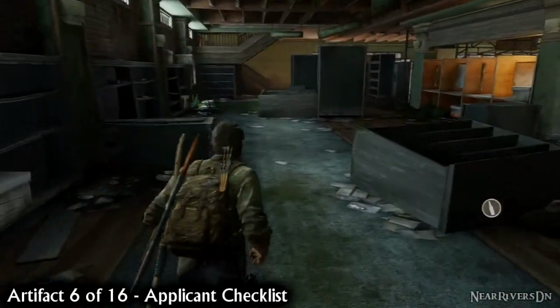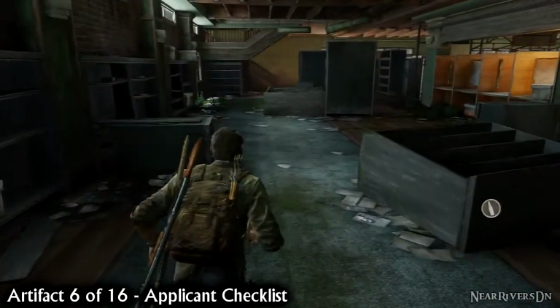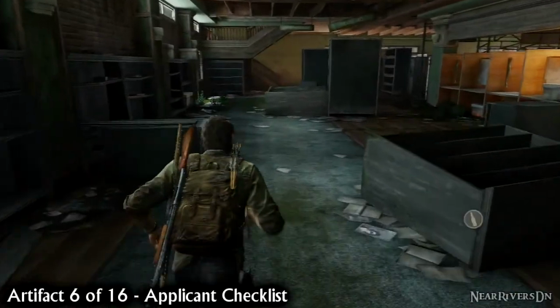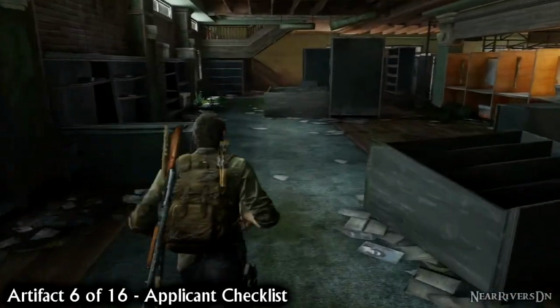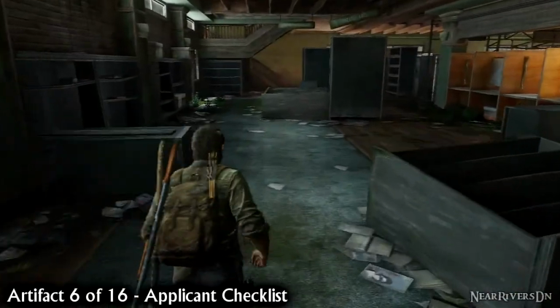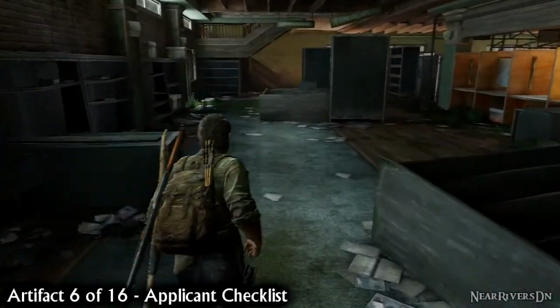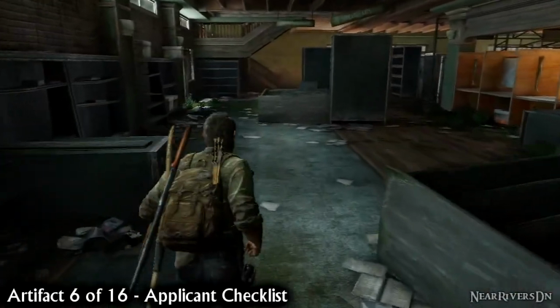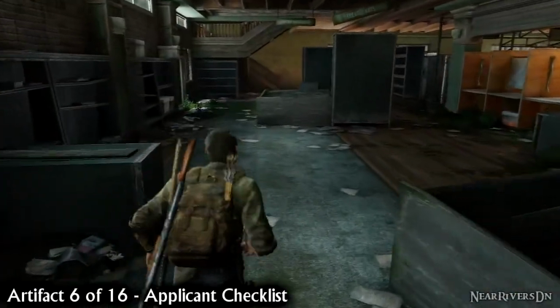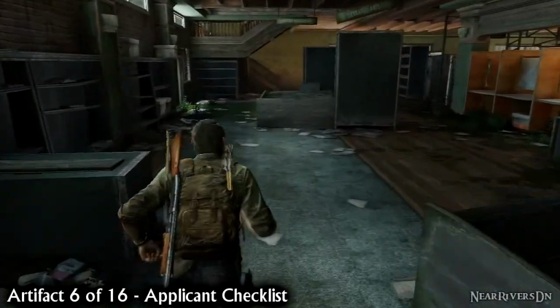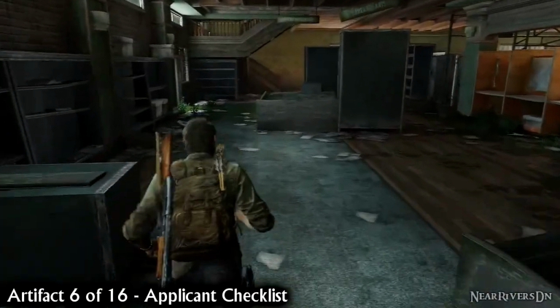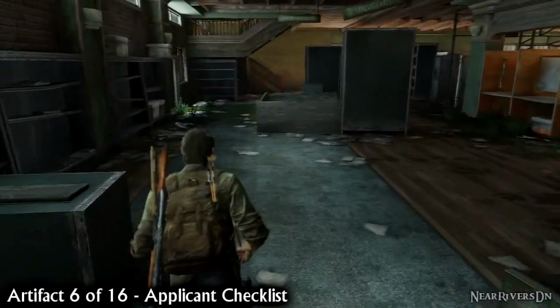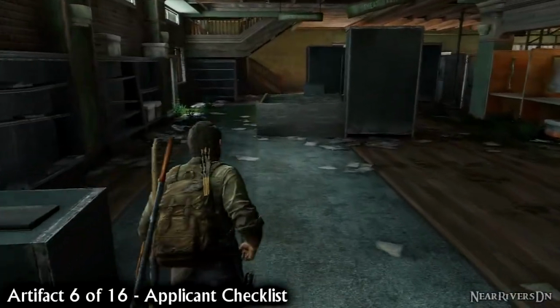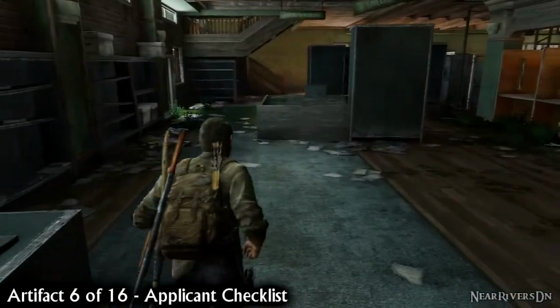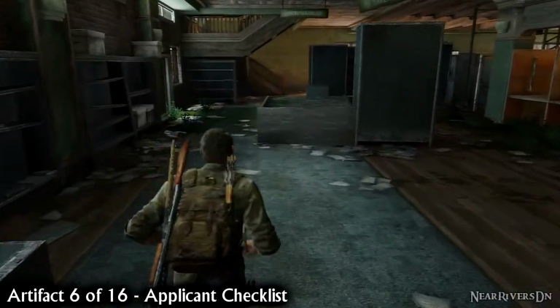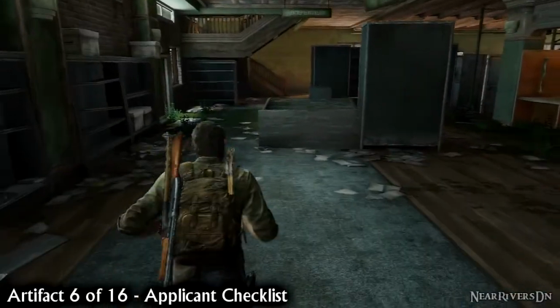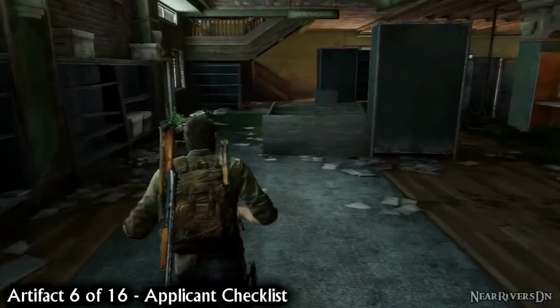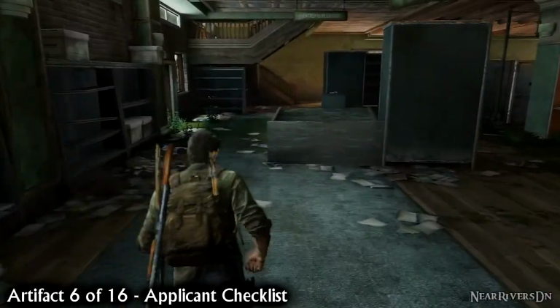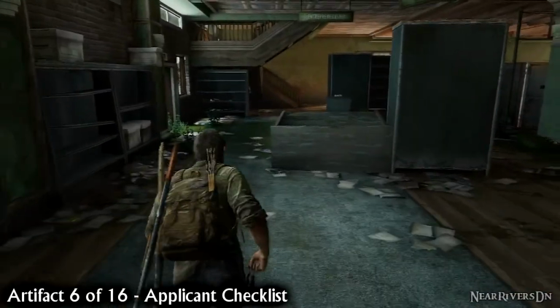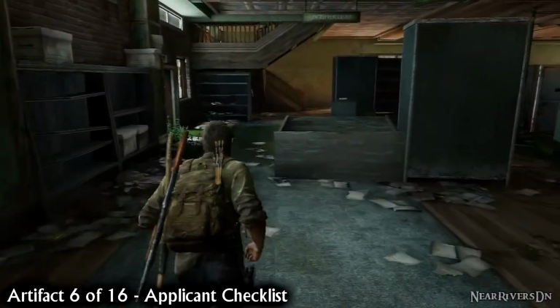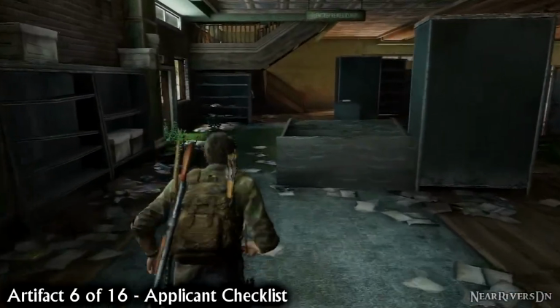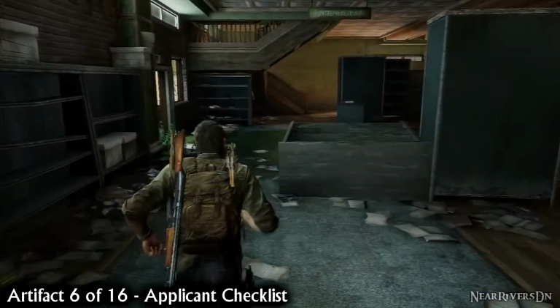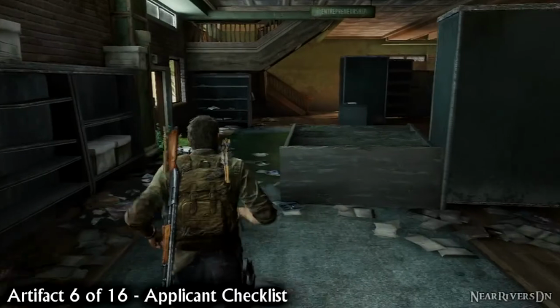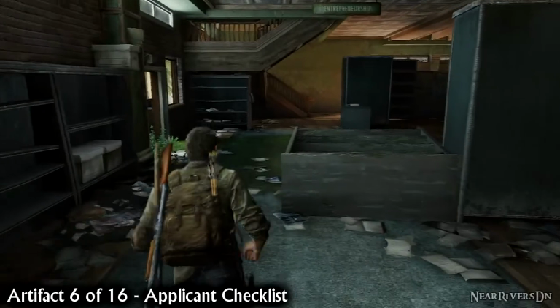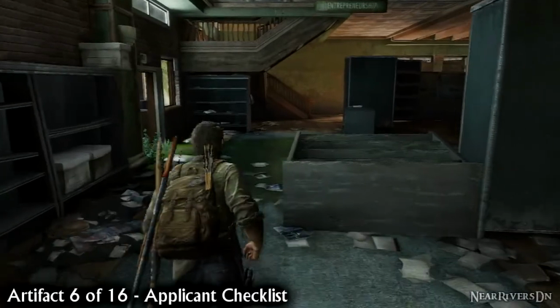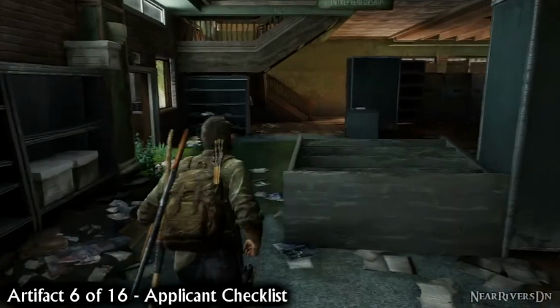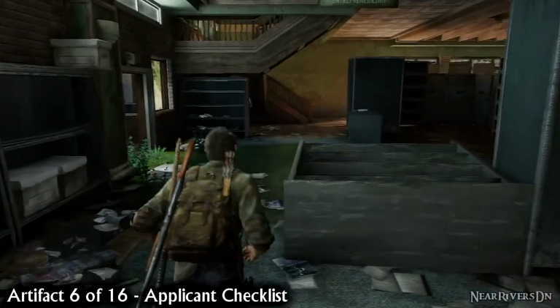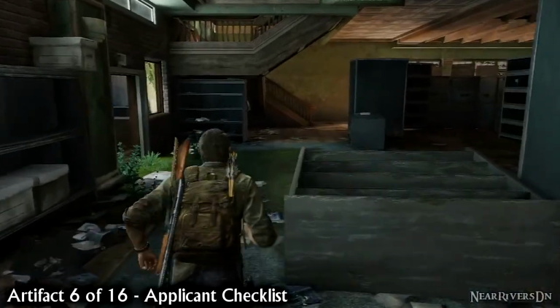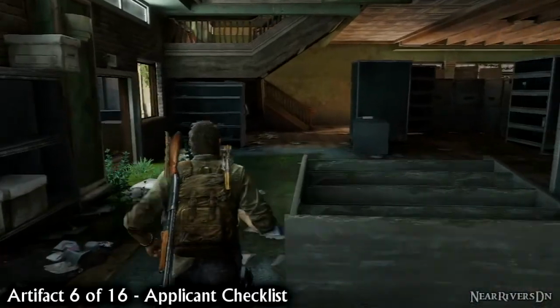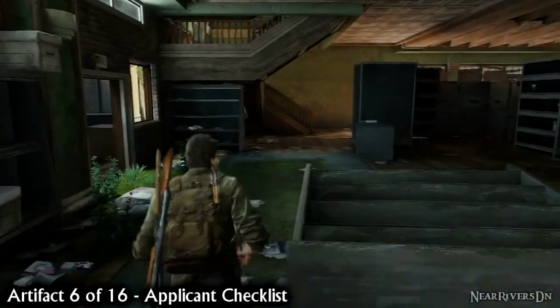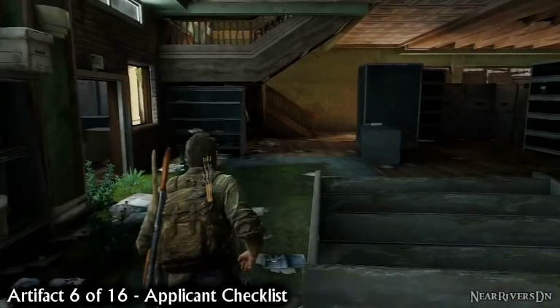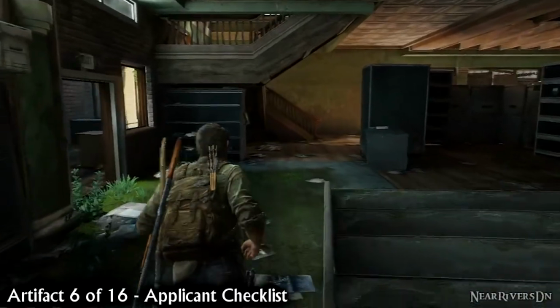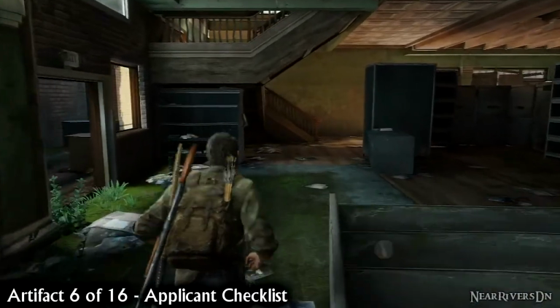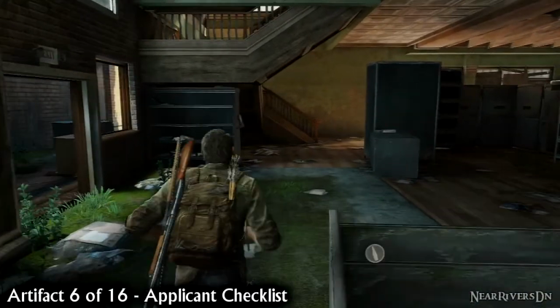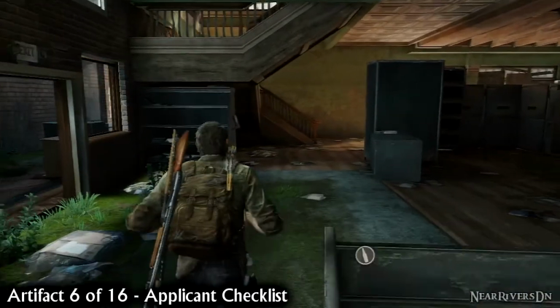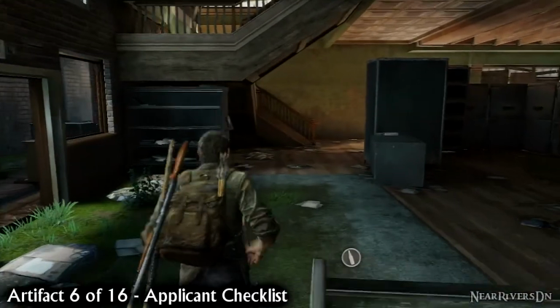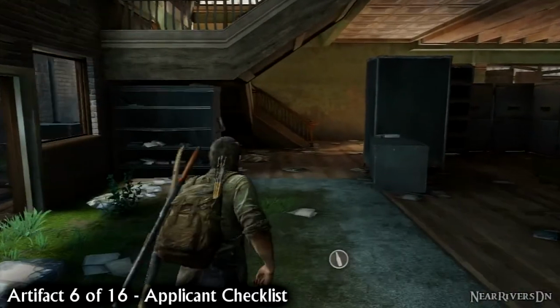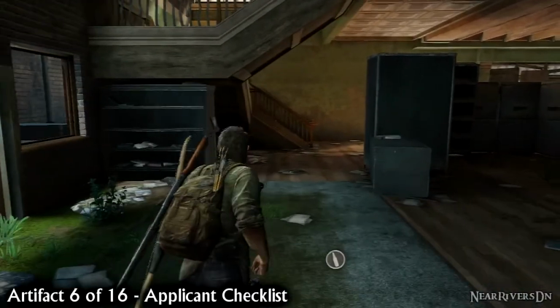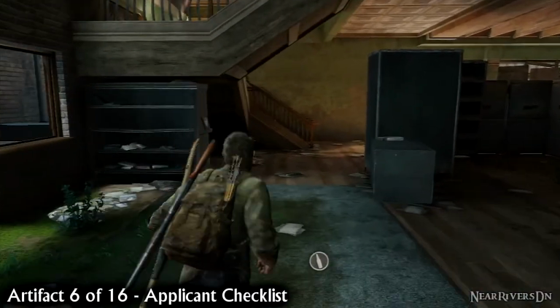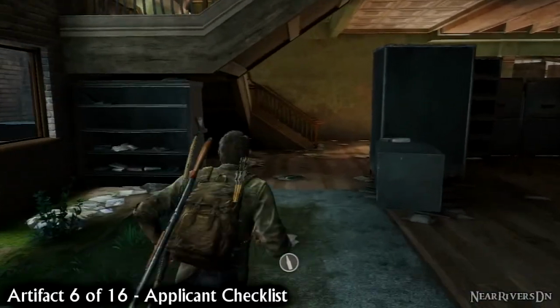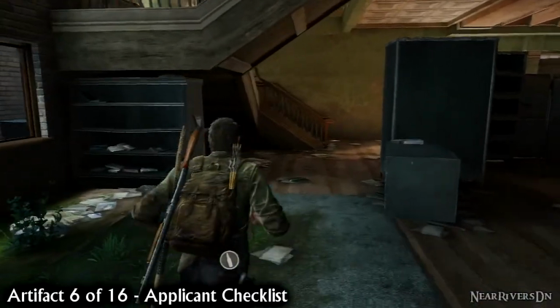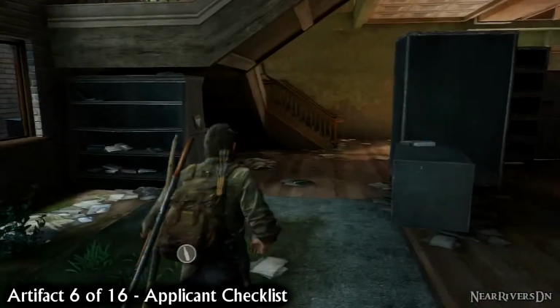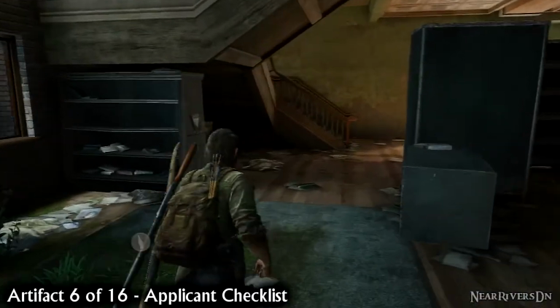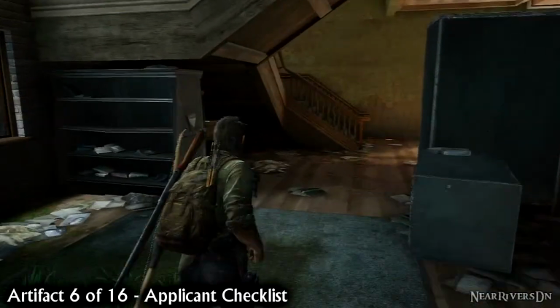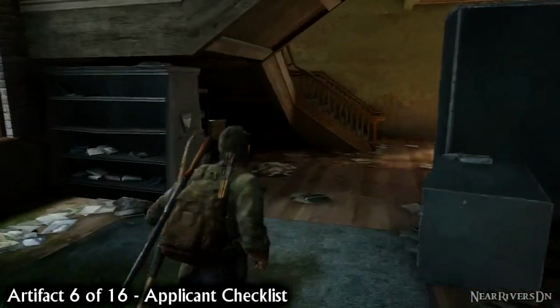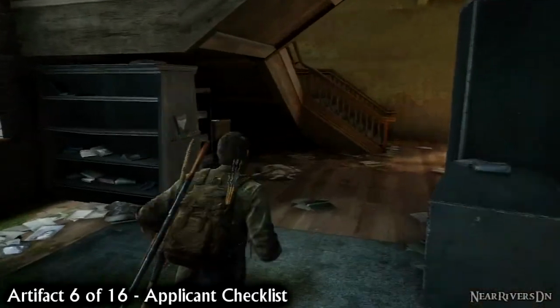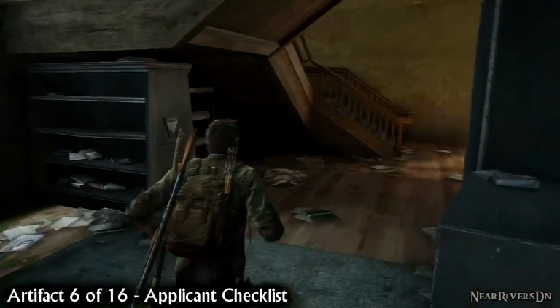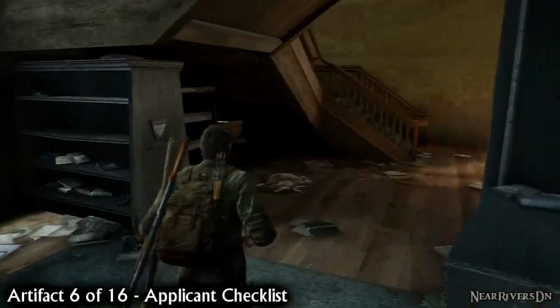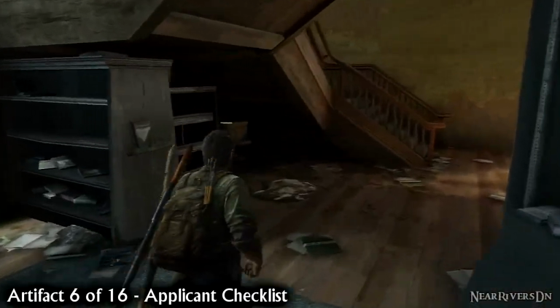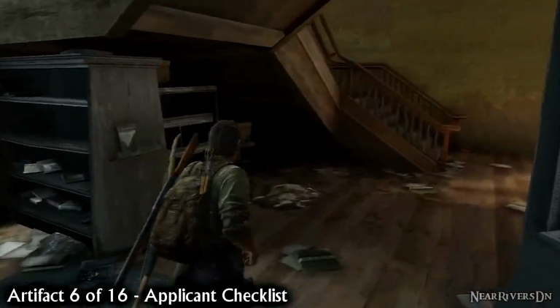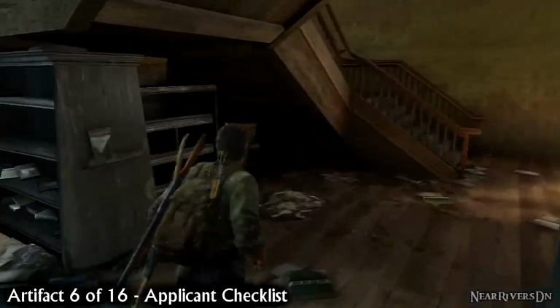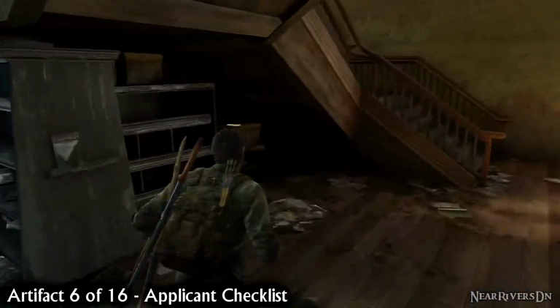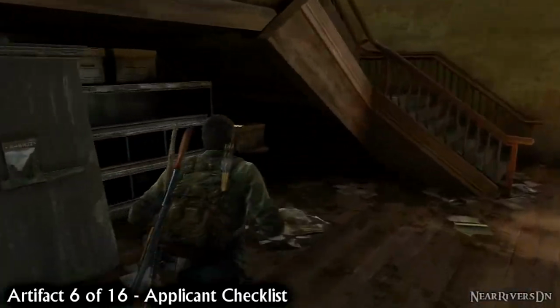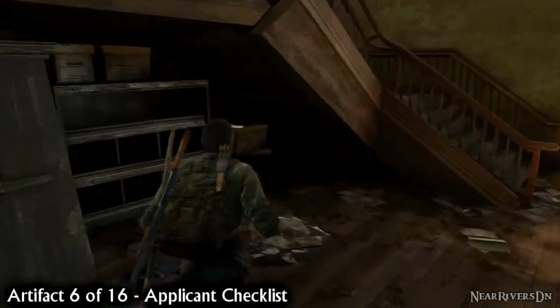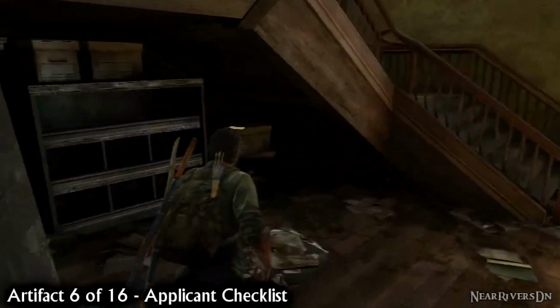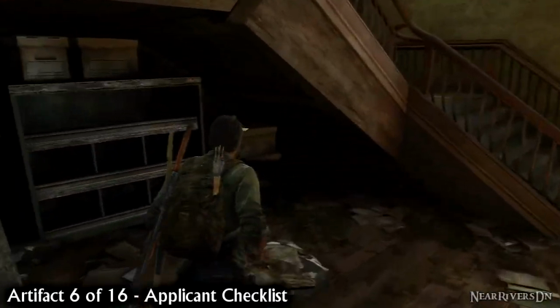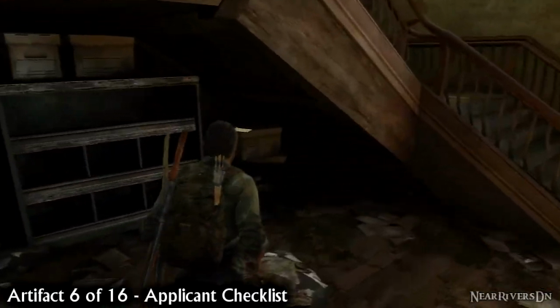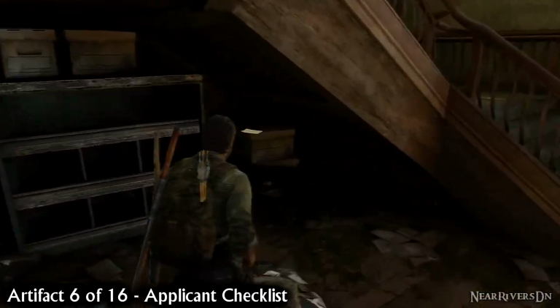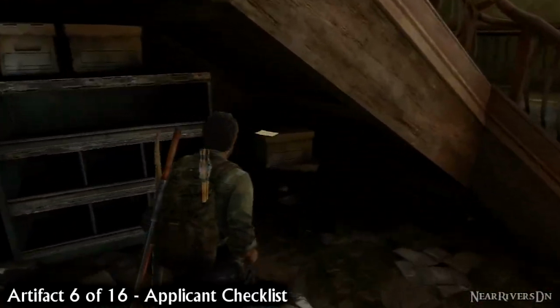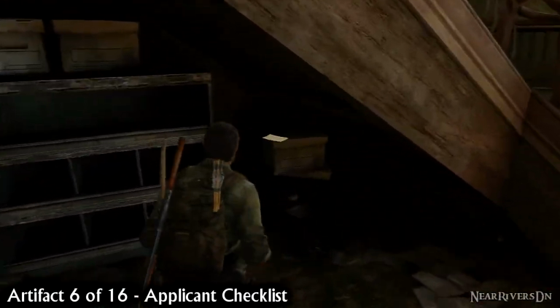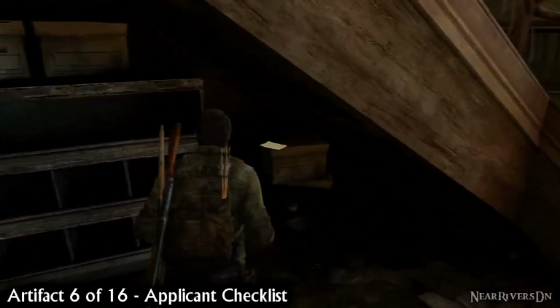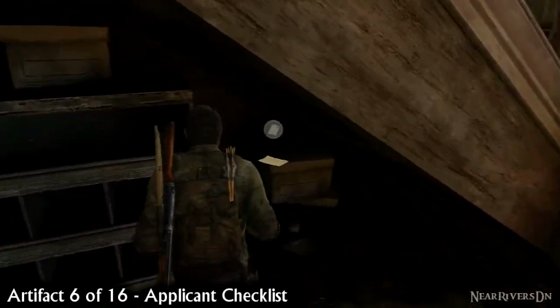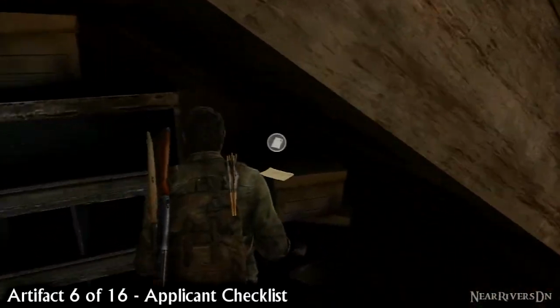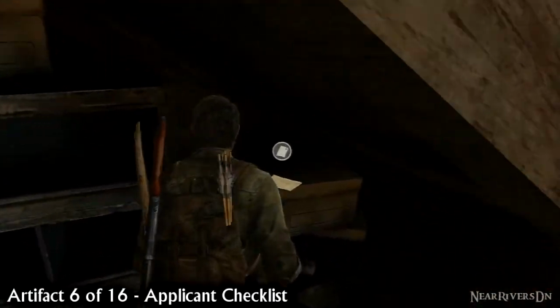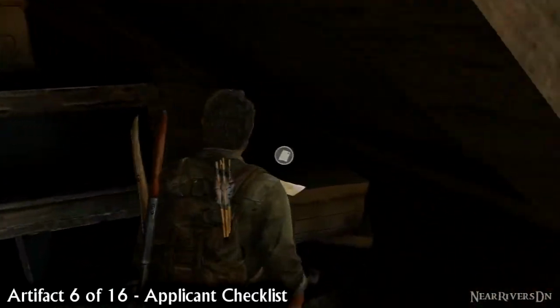Vault through the broken window and once again follow the left edge of the room until you reach the staircase. Sat underneath it is the applicant checklist.